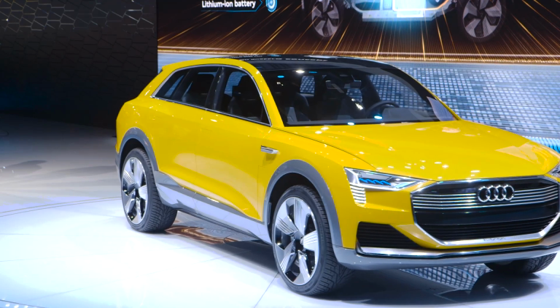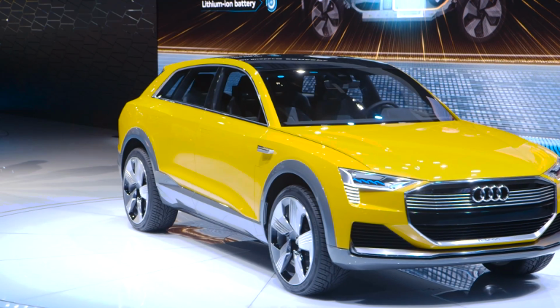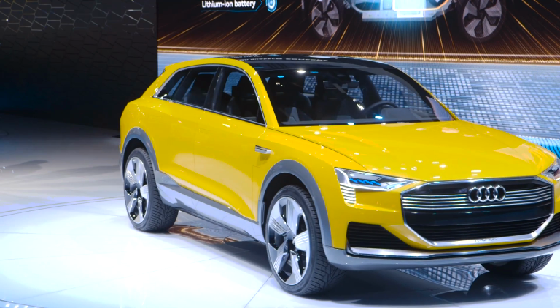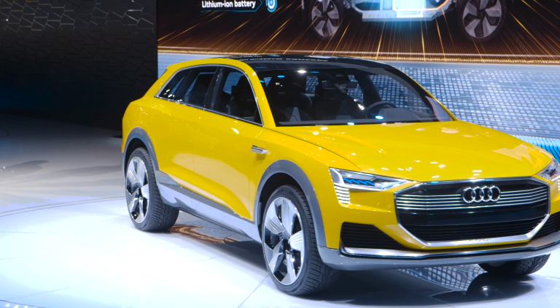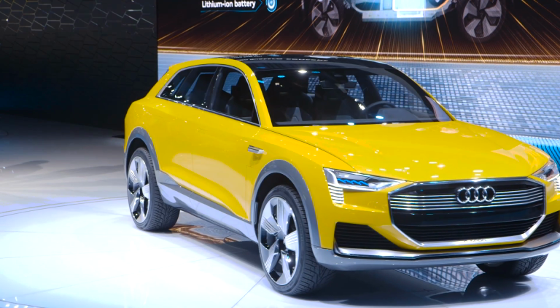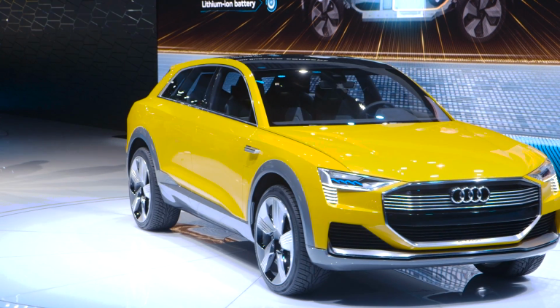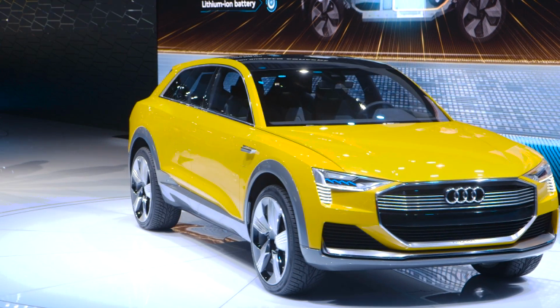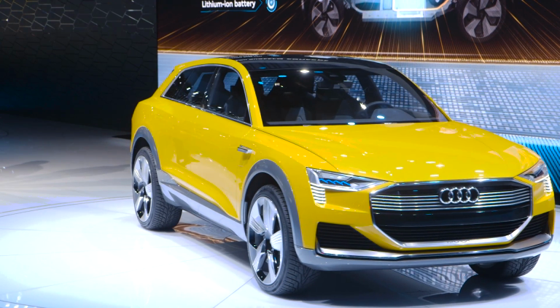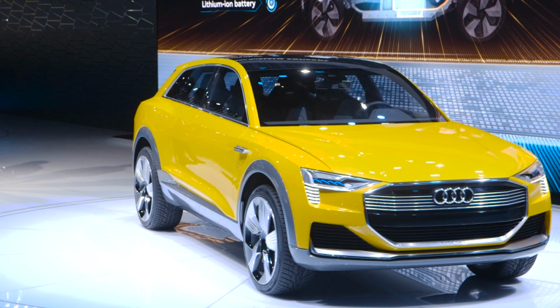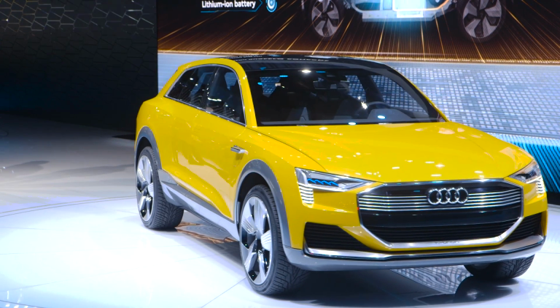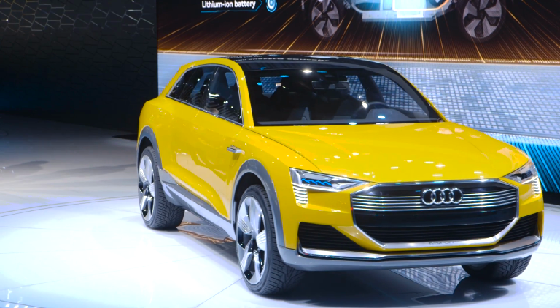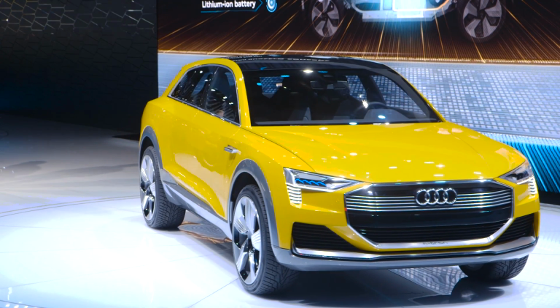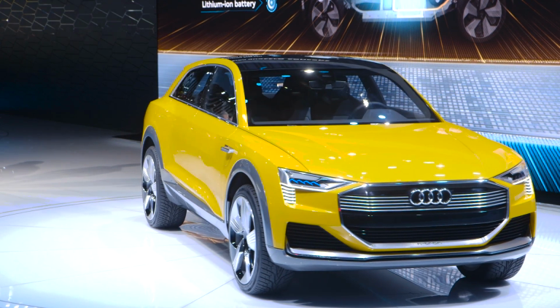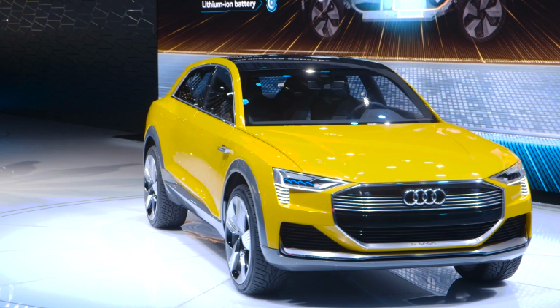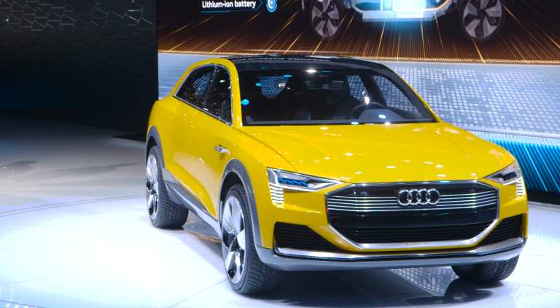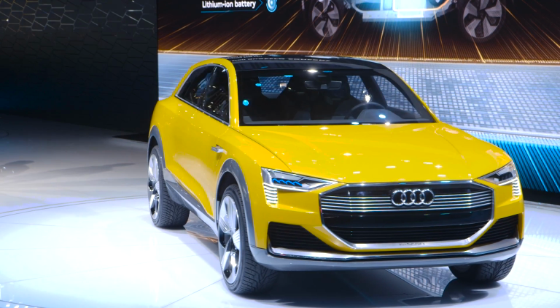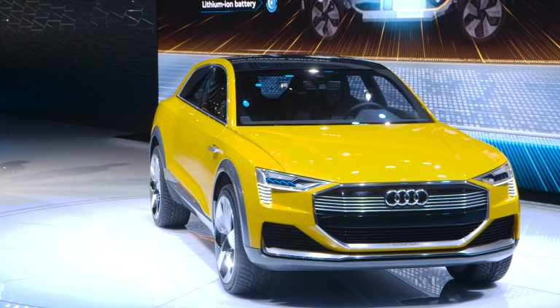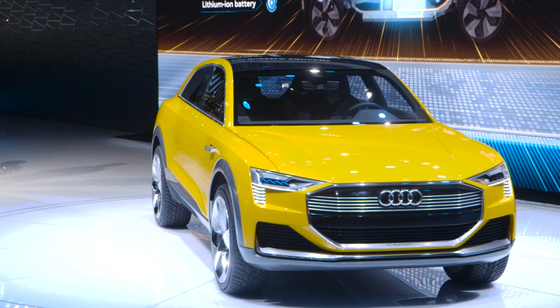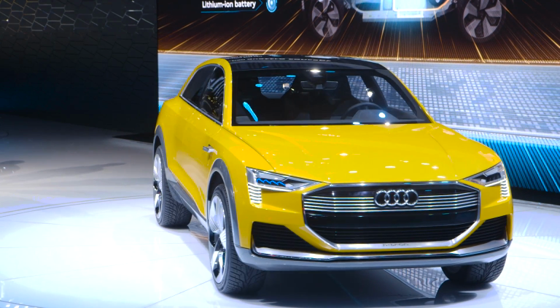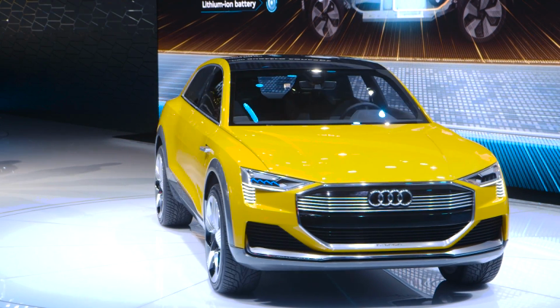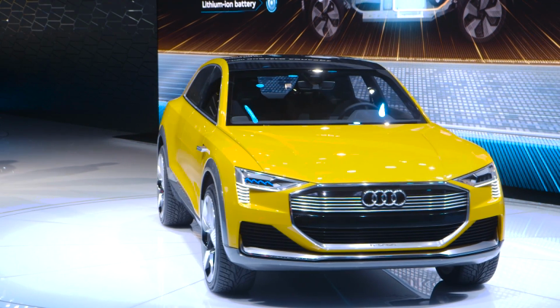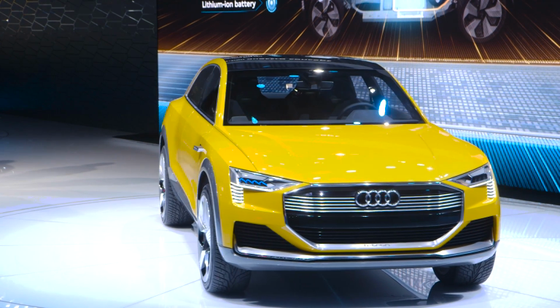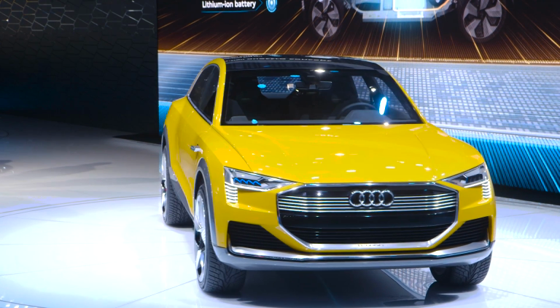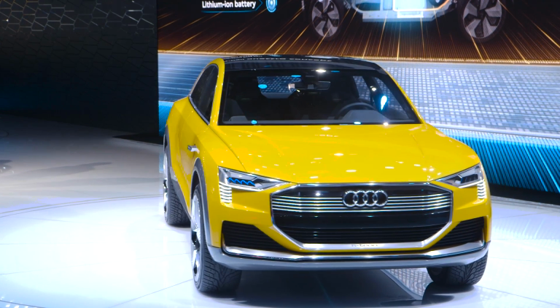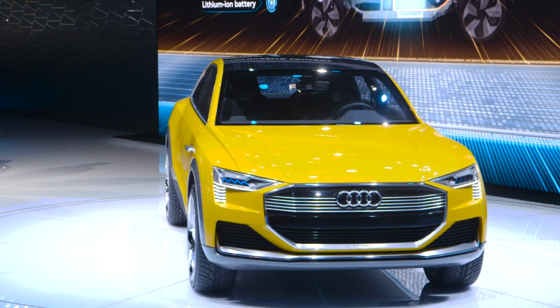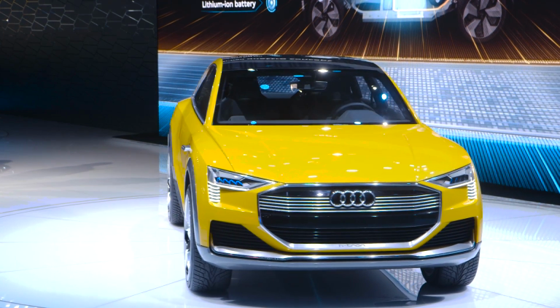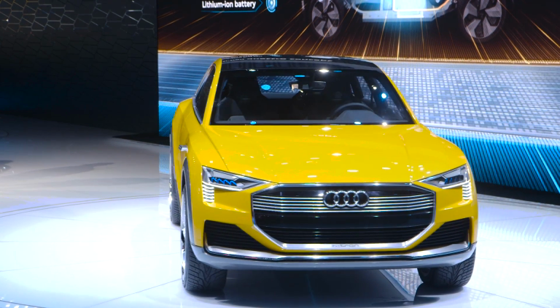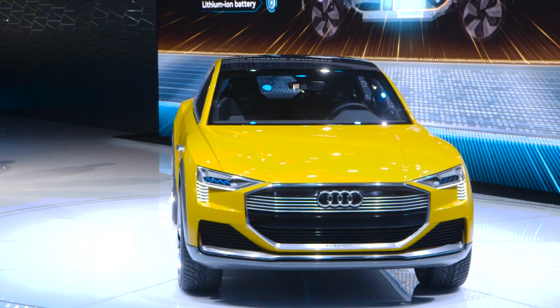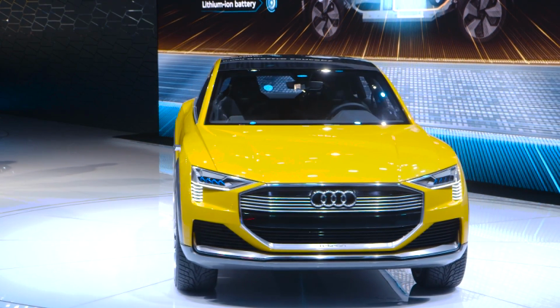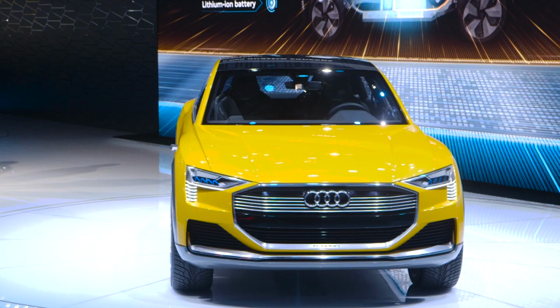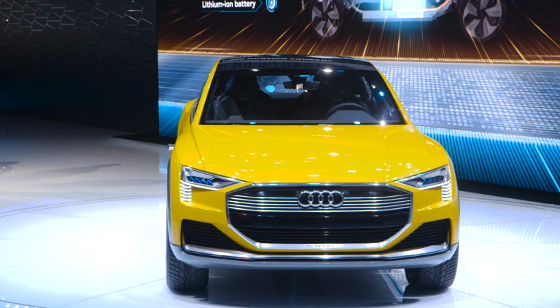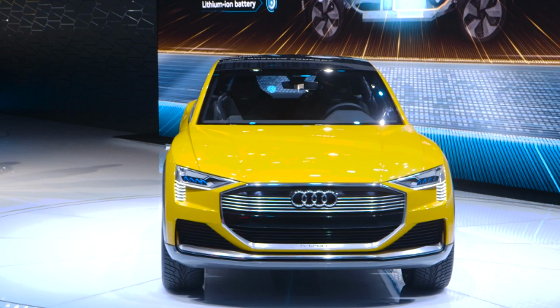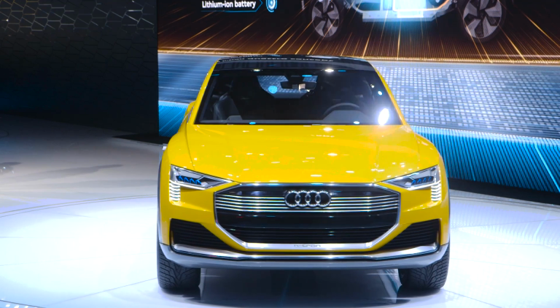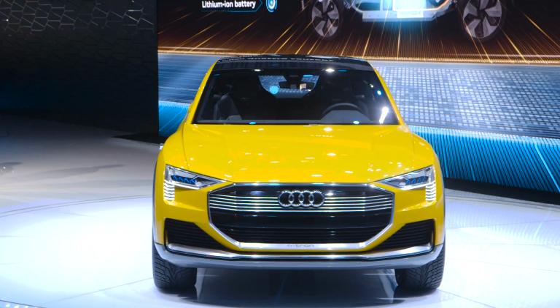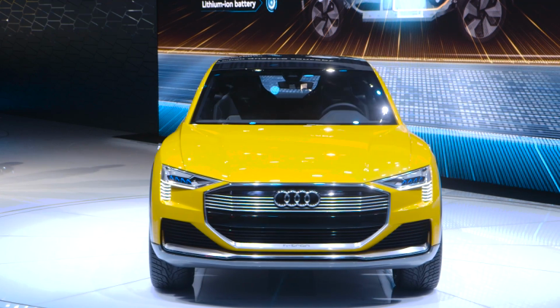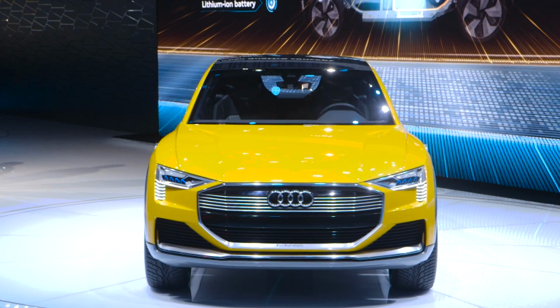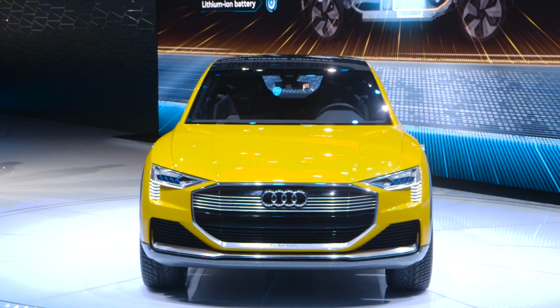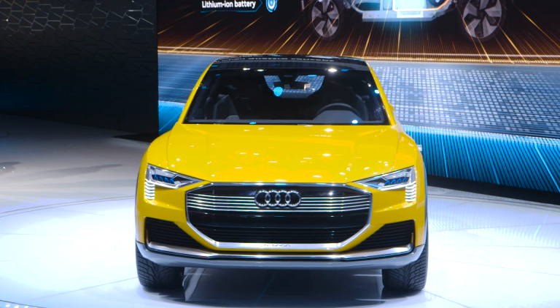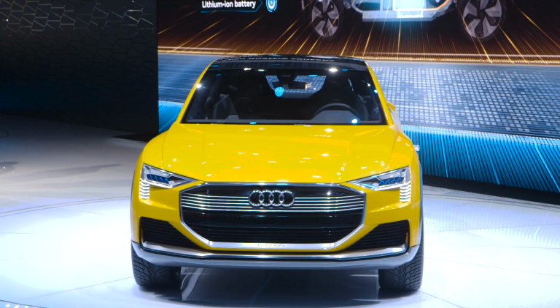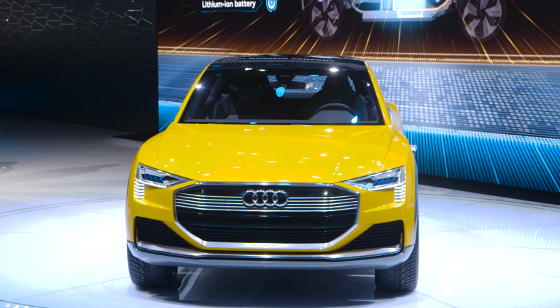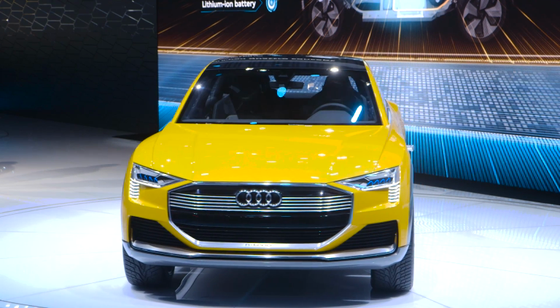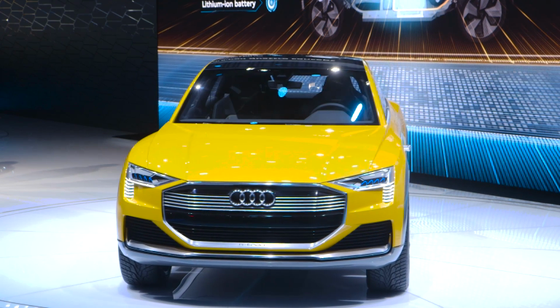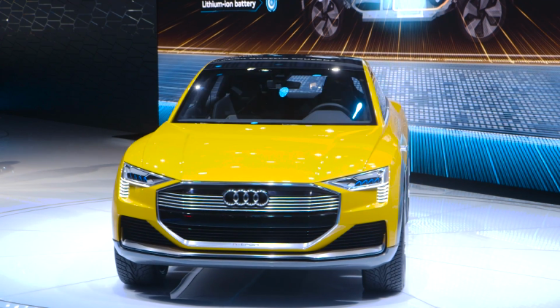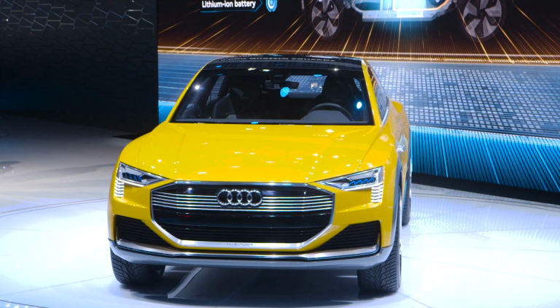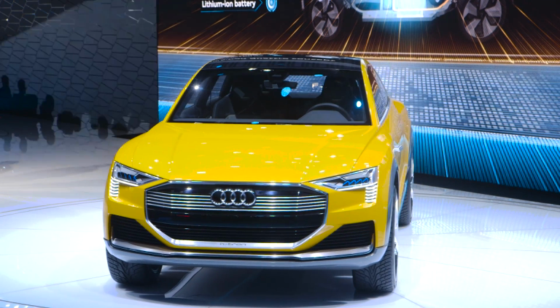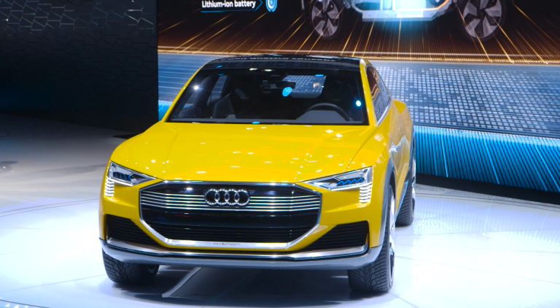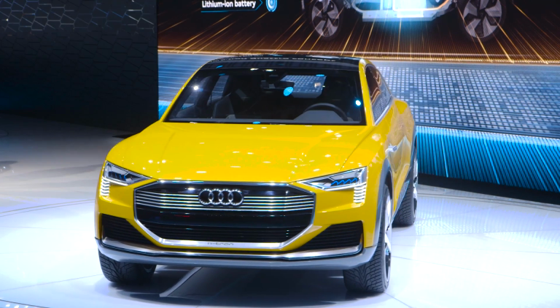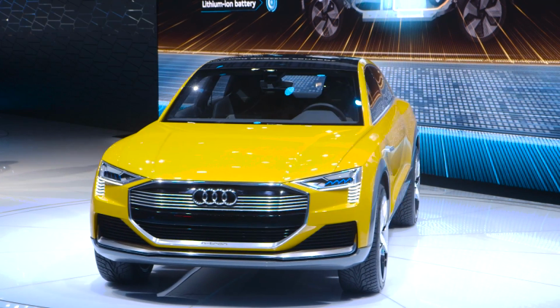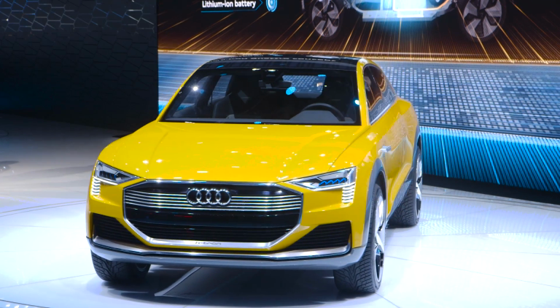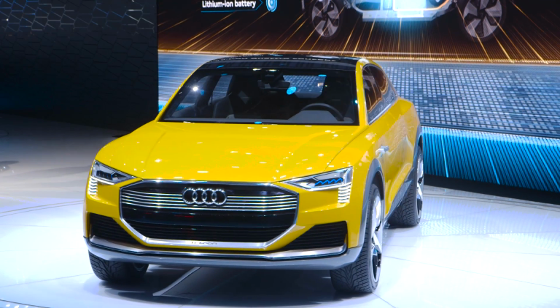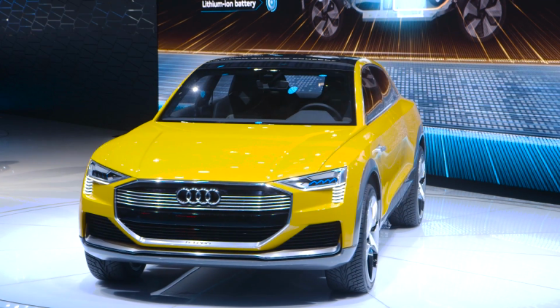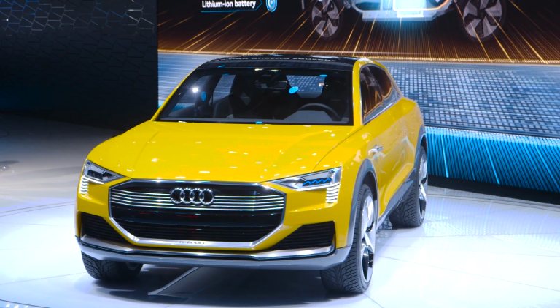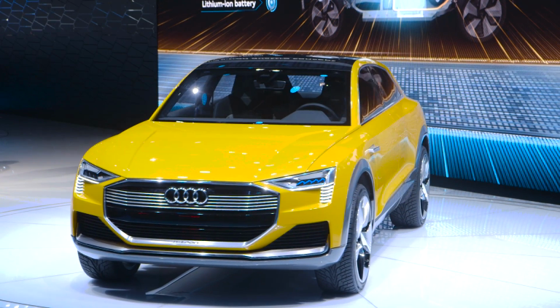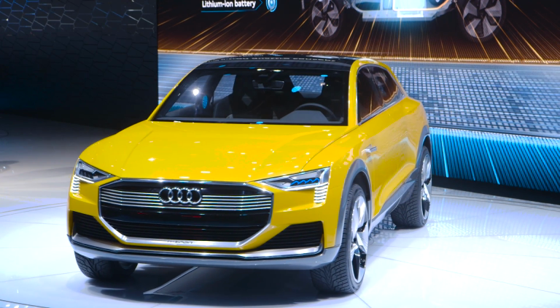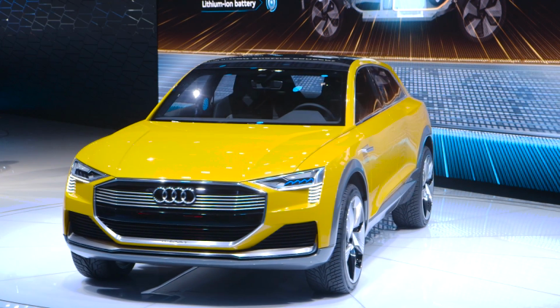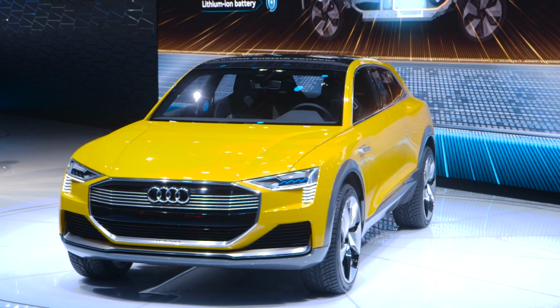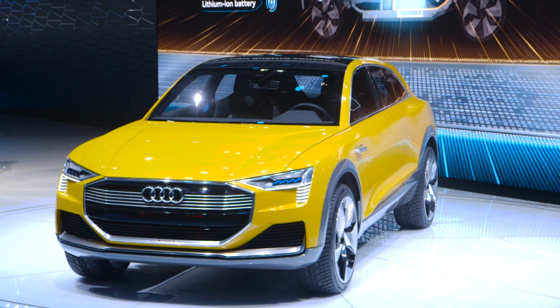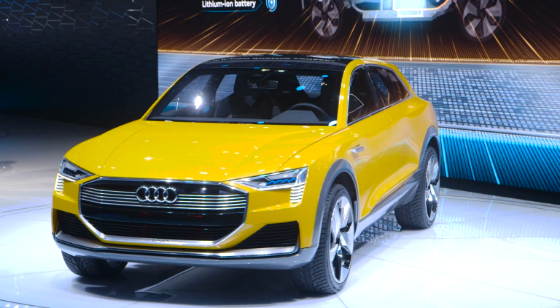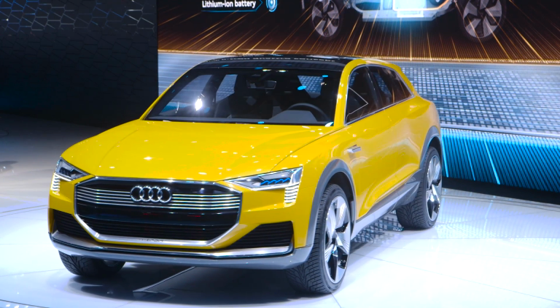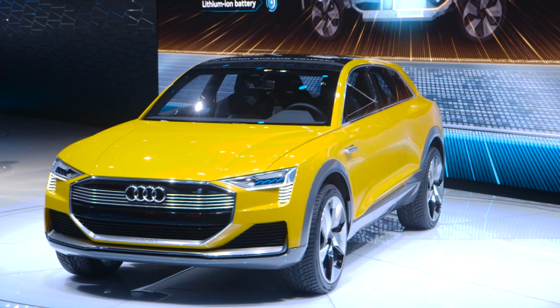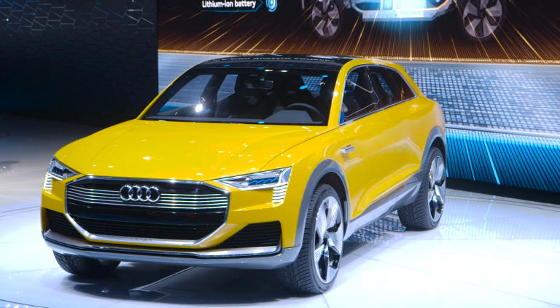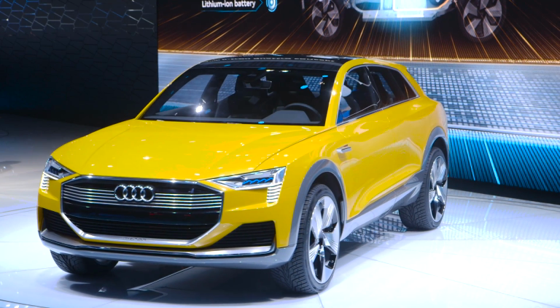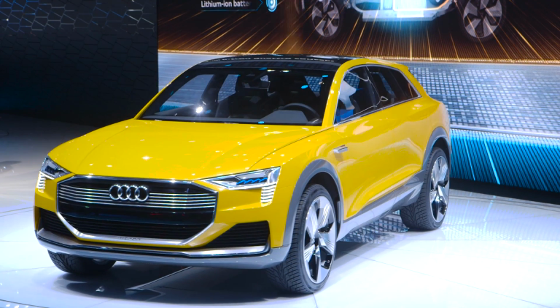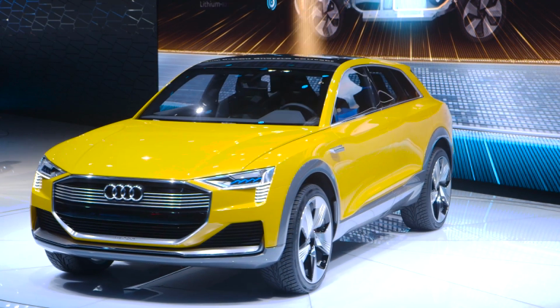Anyway, that's about it for the H-Tron Quattro concept here at the Detroit Auto Show. We'll have a lot more coming to you in the next couple days. Be sure to check out our YouTube page at The Verge.